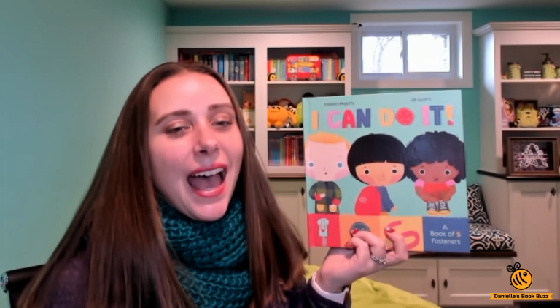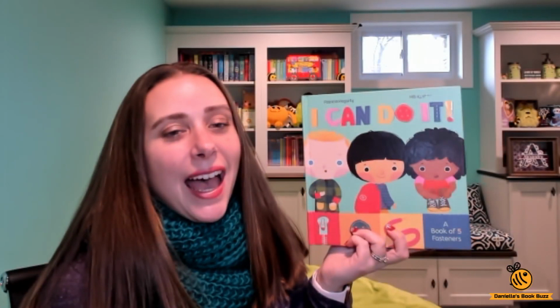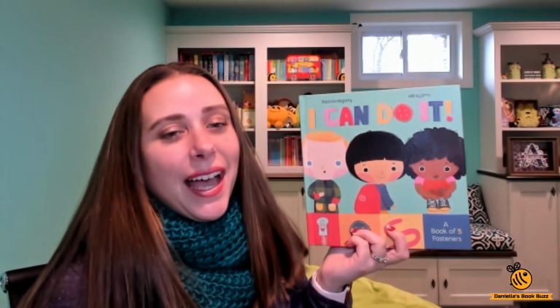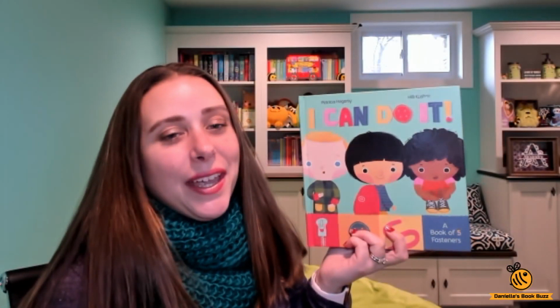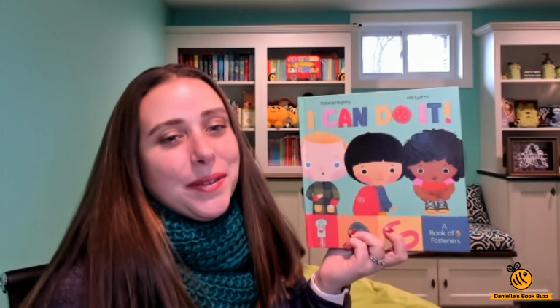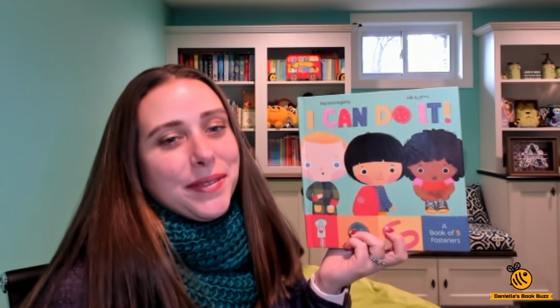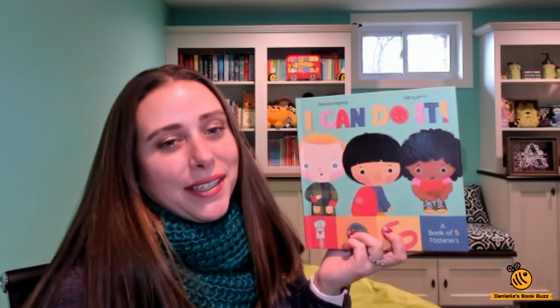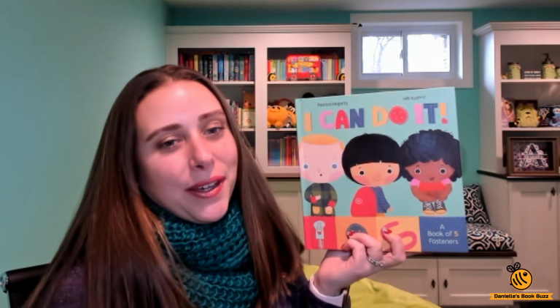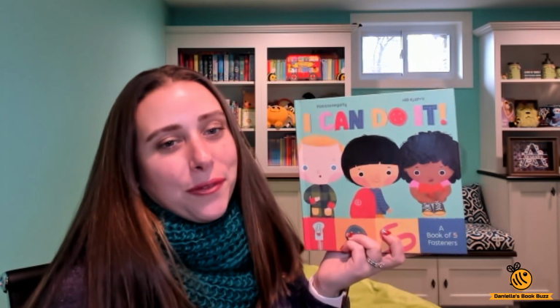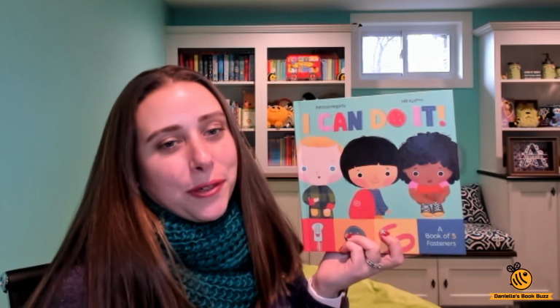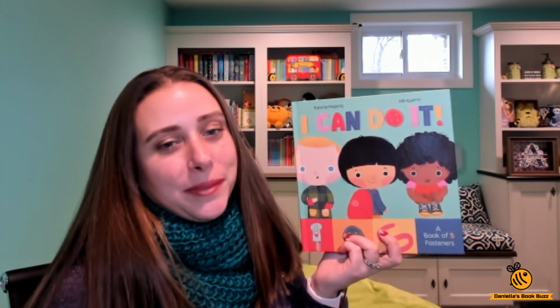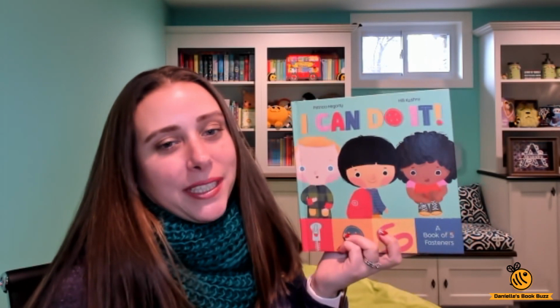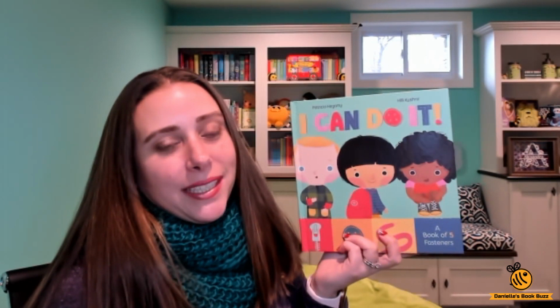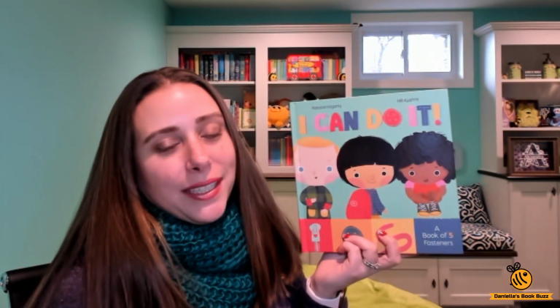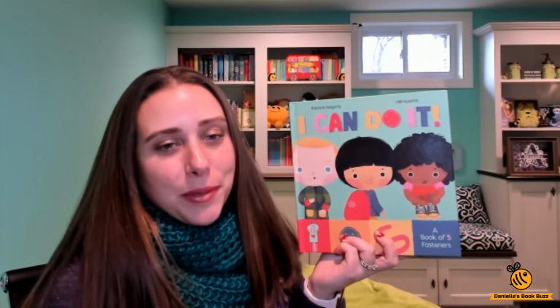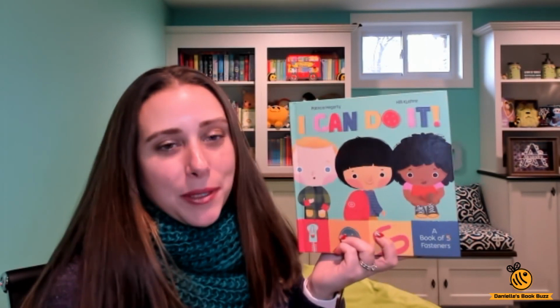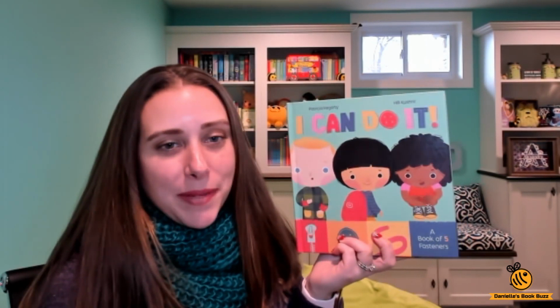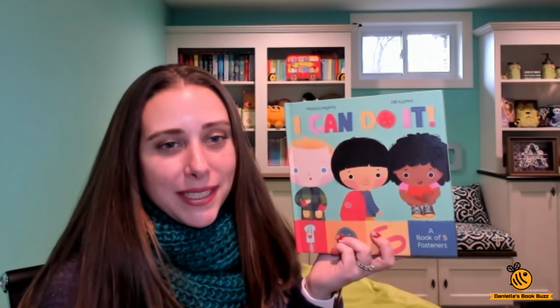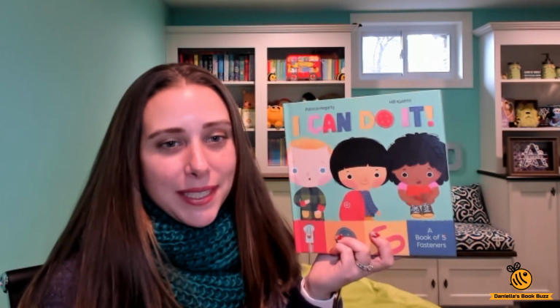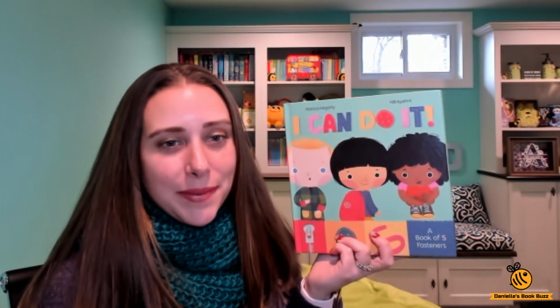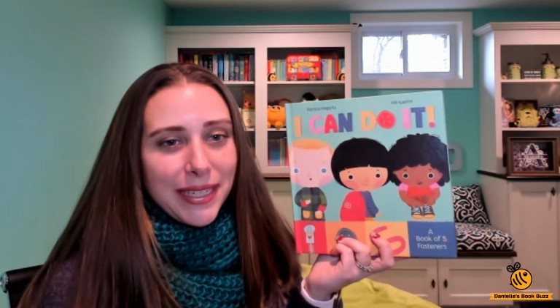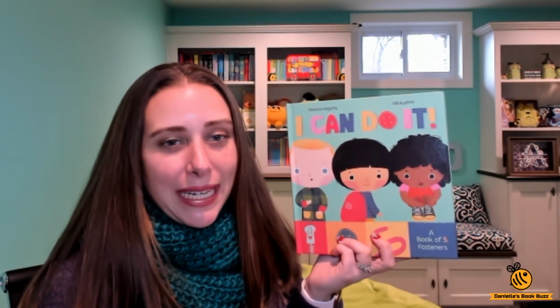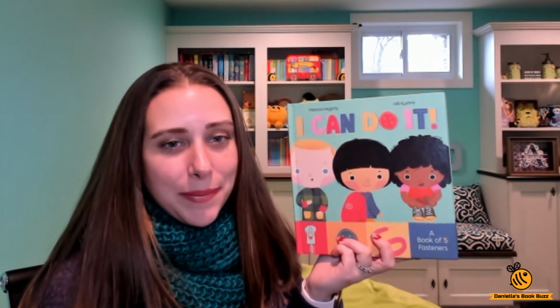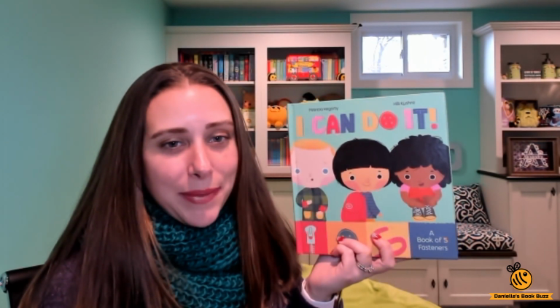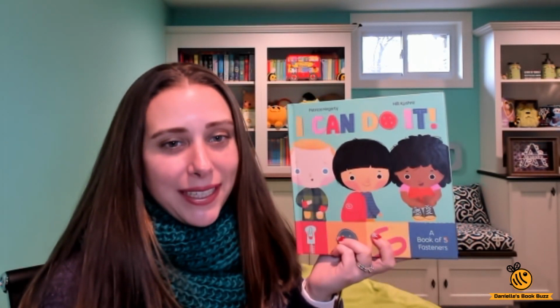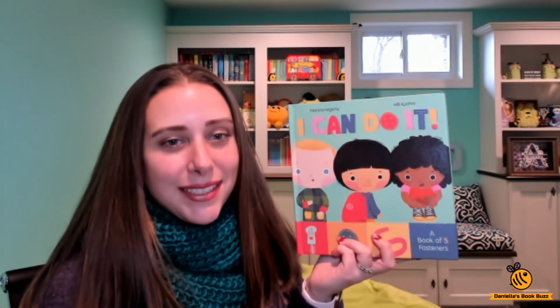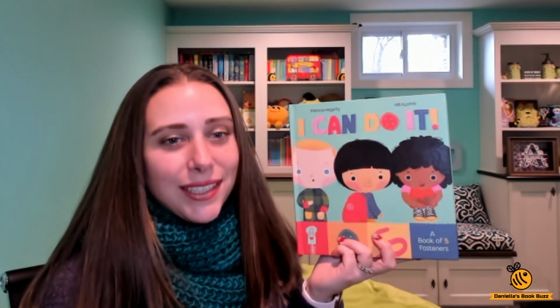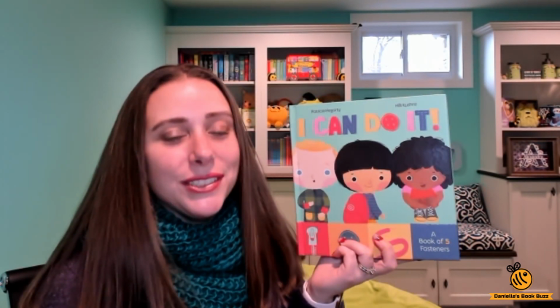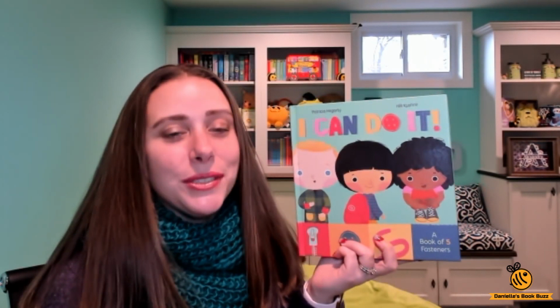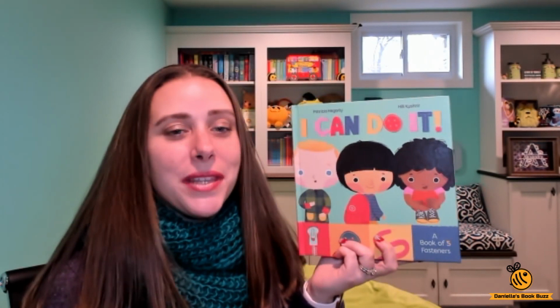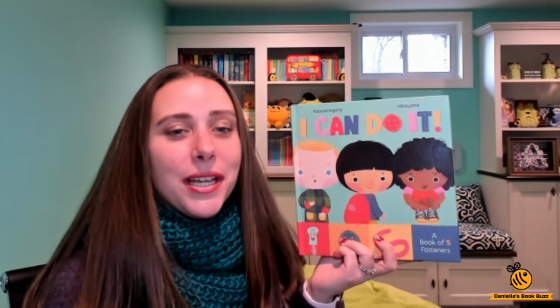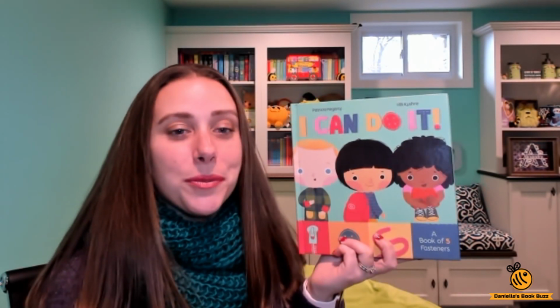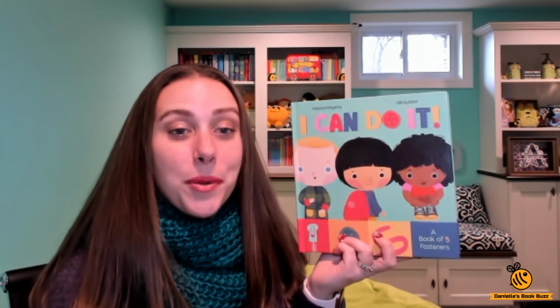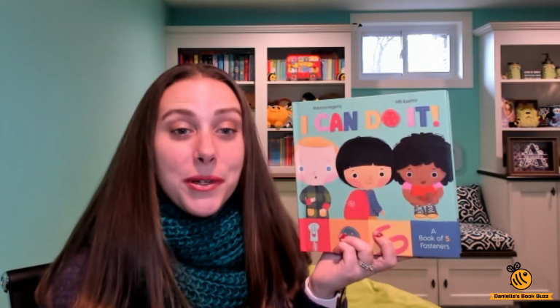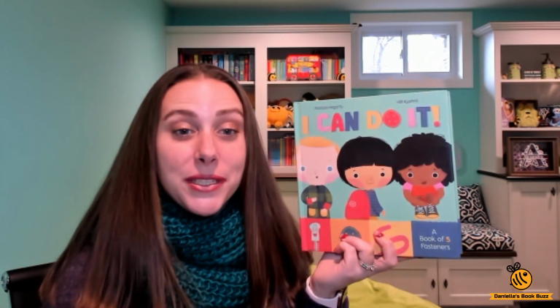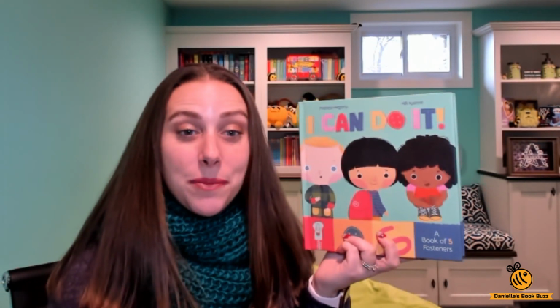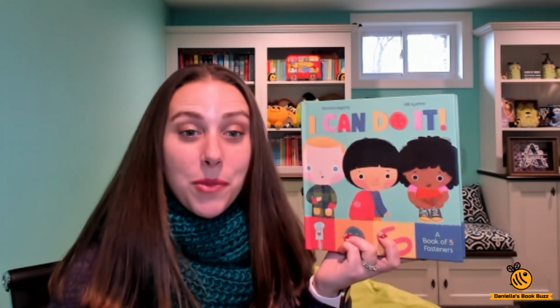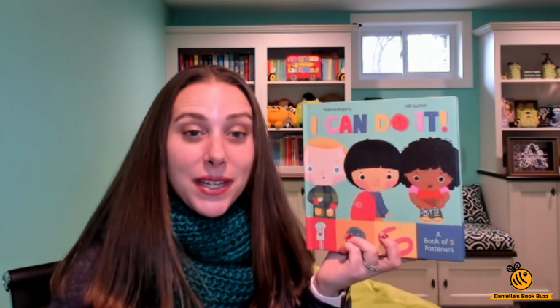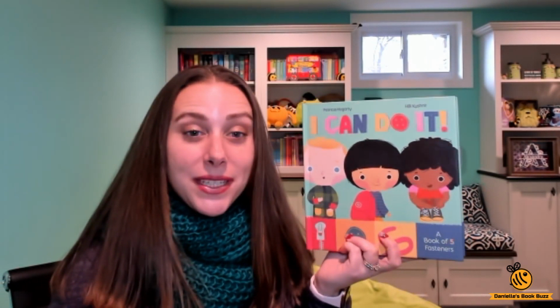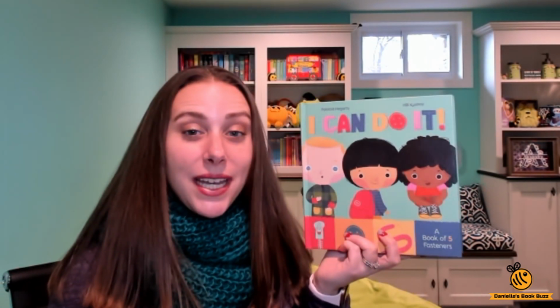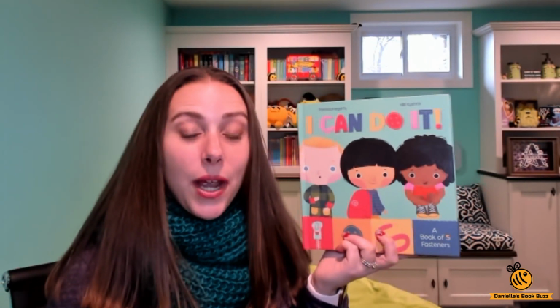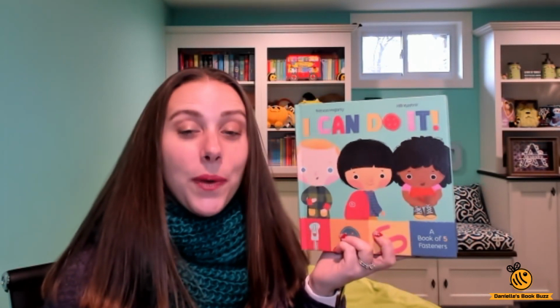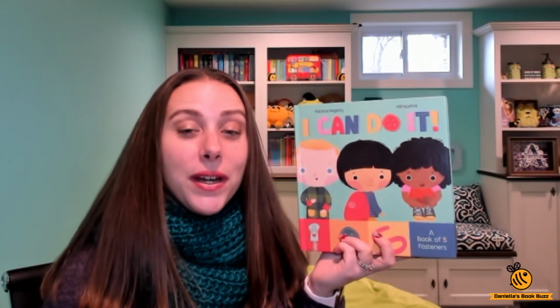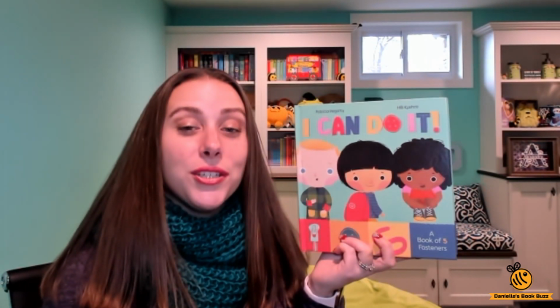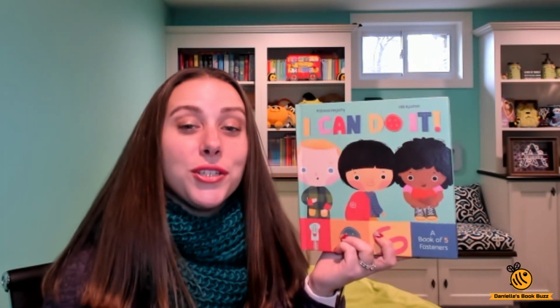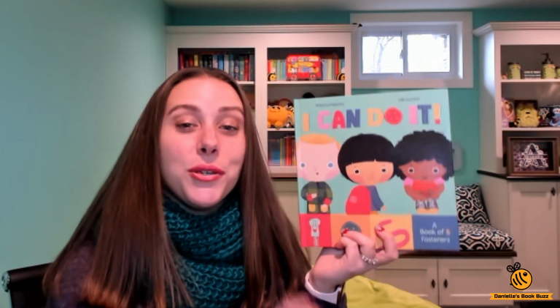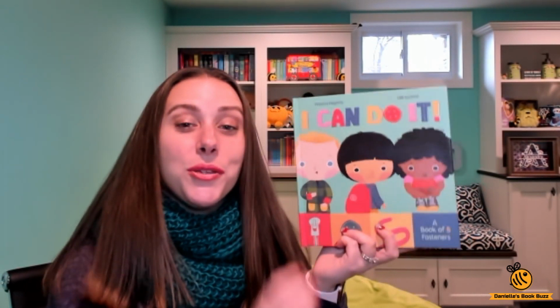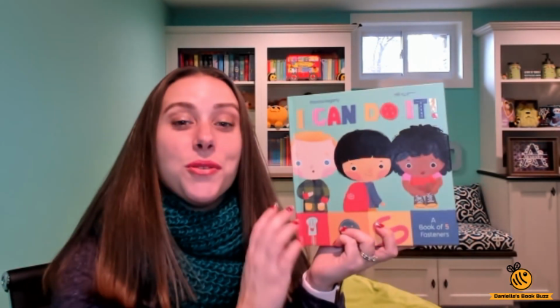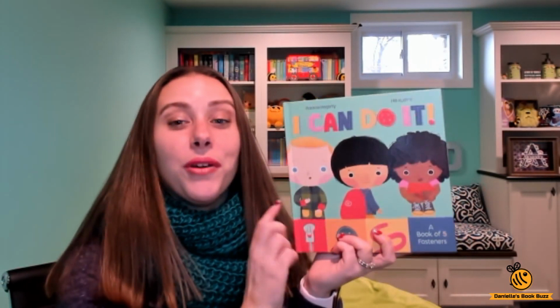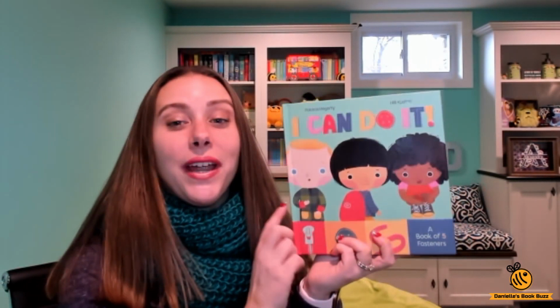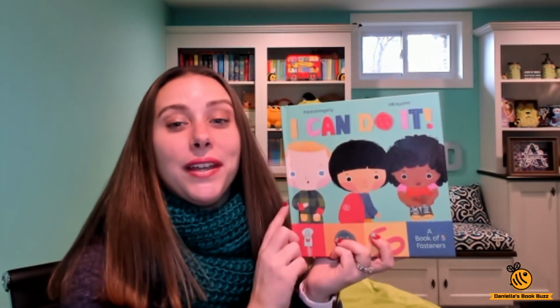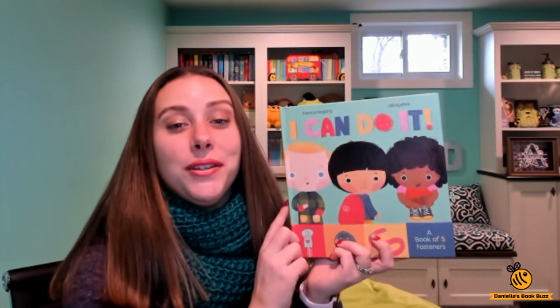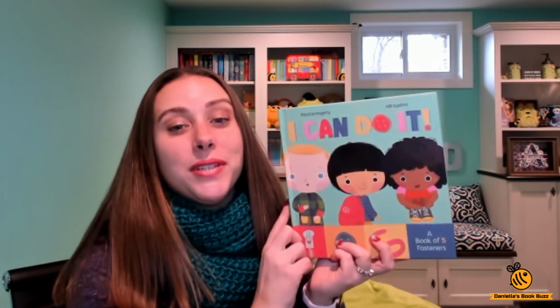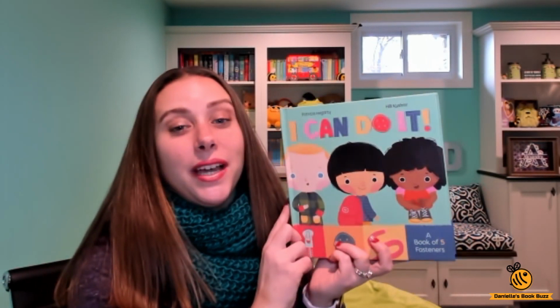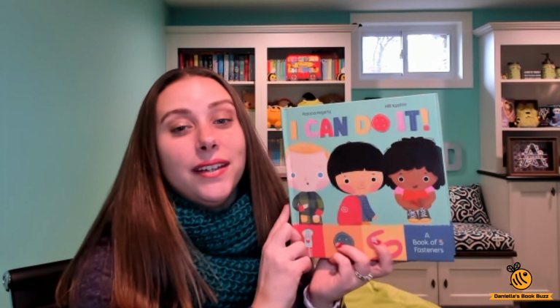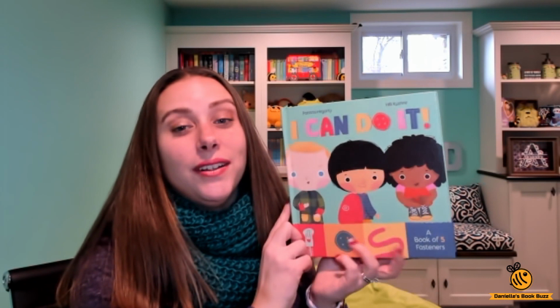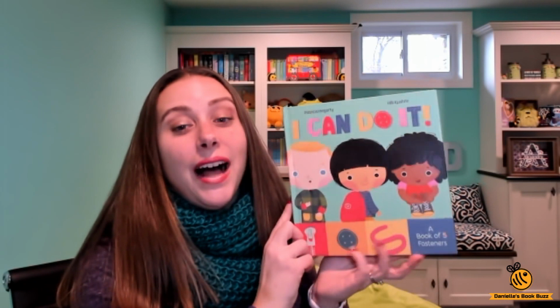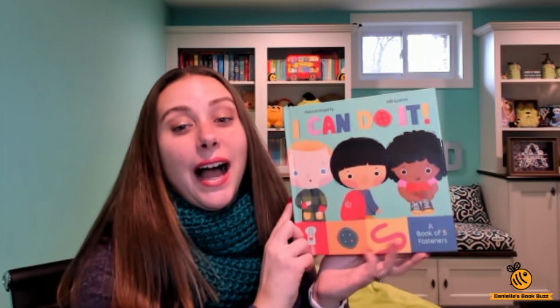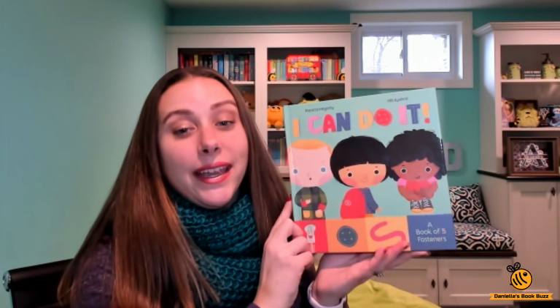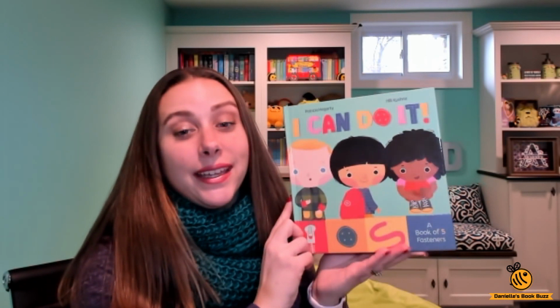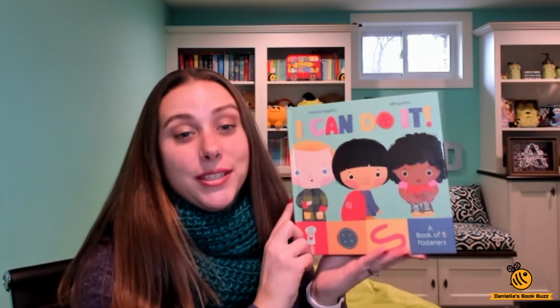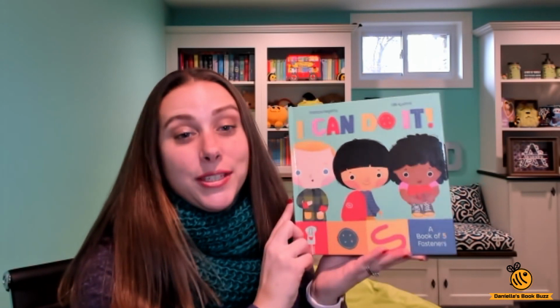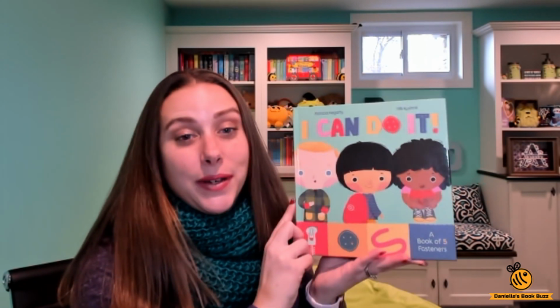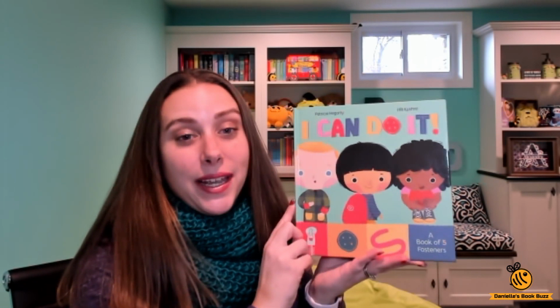Hi, I'm Danielle from Danielle's Book Buzz and I'm an independent consultant with Usborne Books and More. Today I wanted to show you the brand new title, I Can Do It.